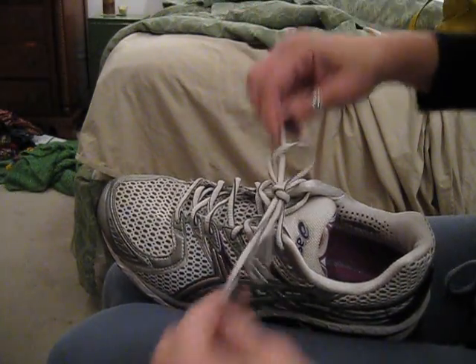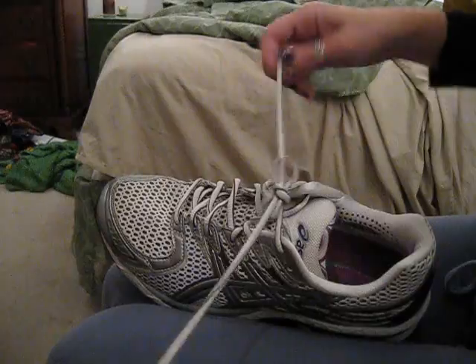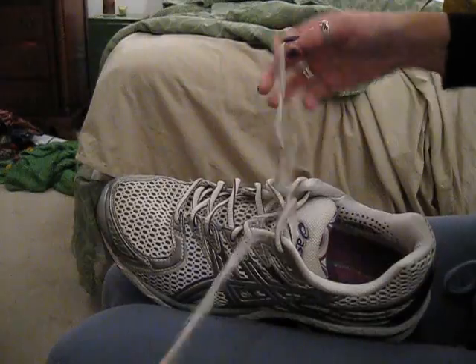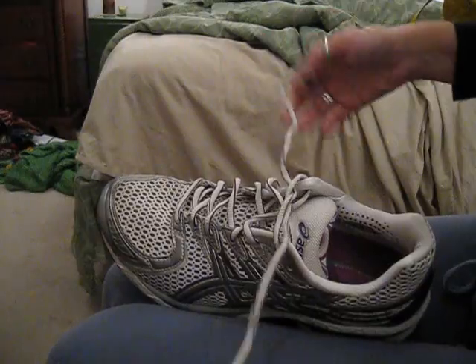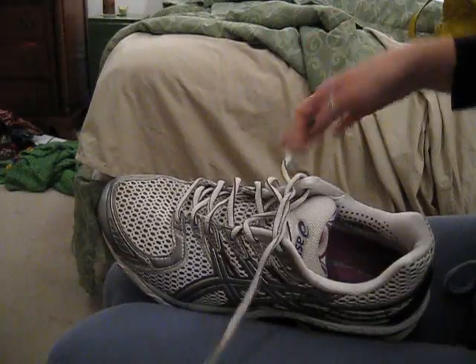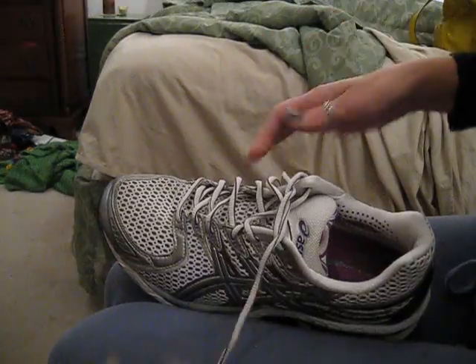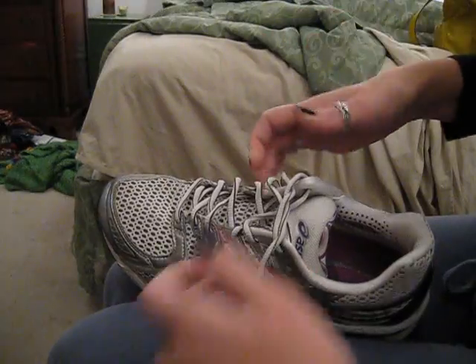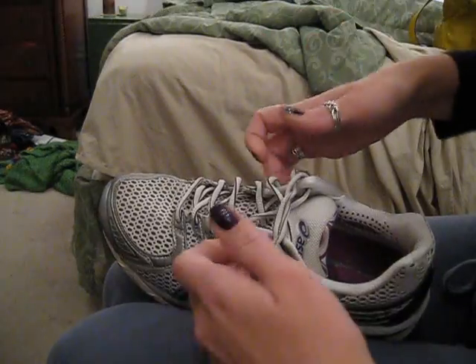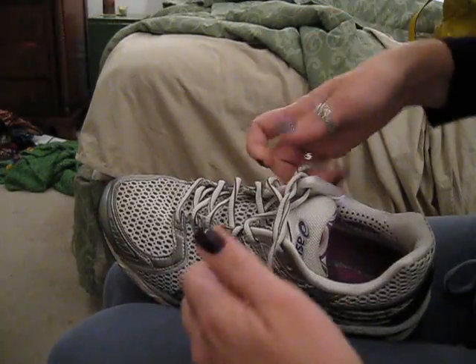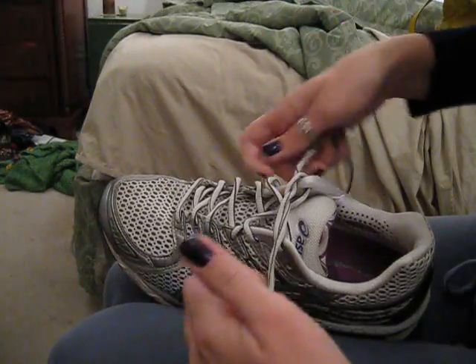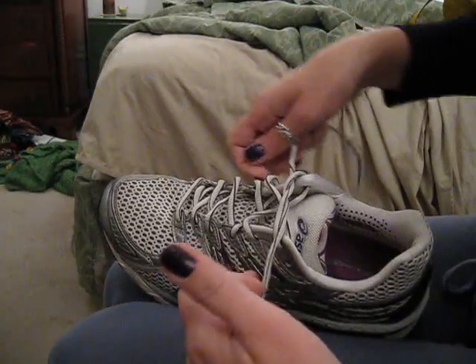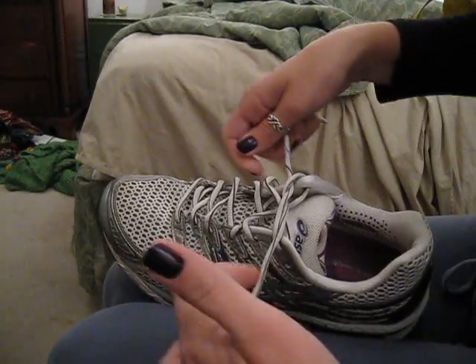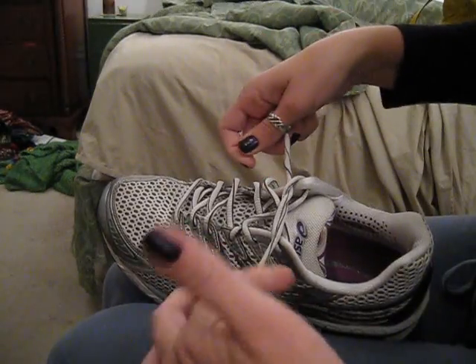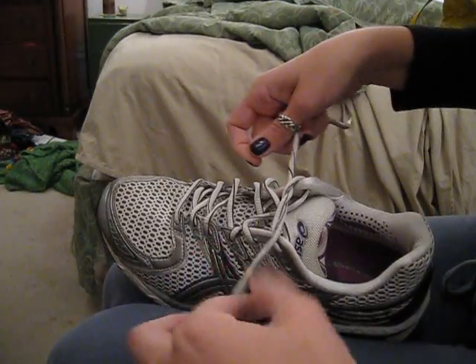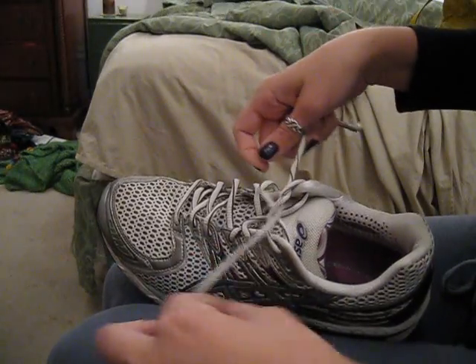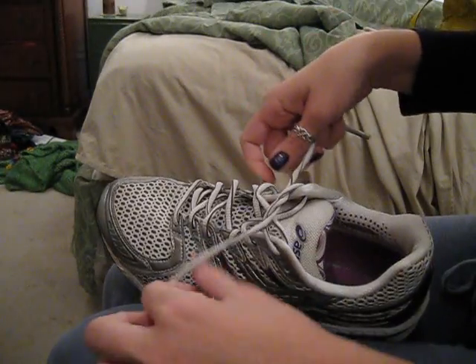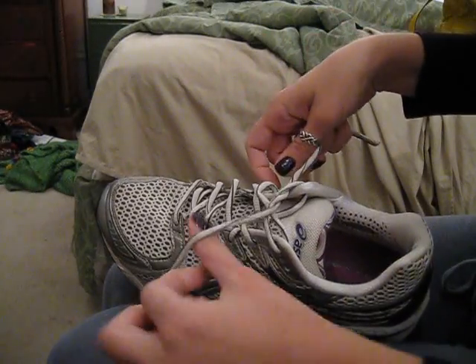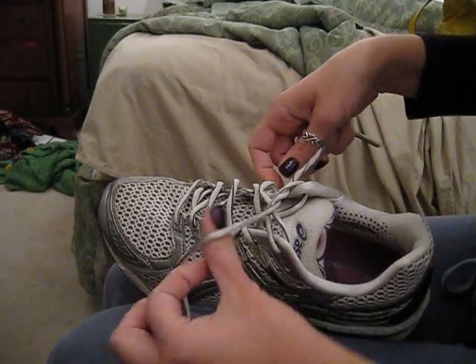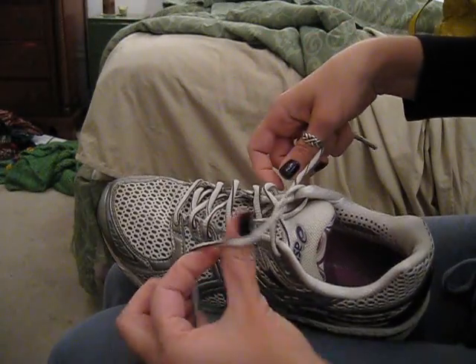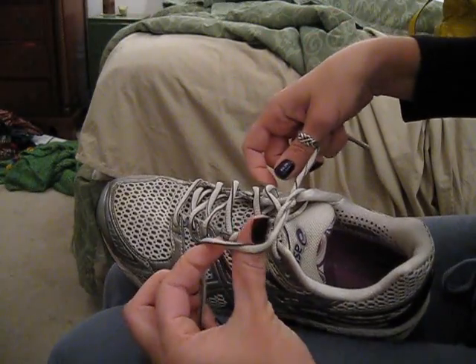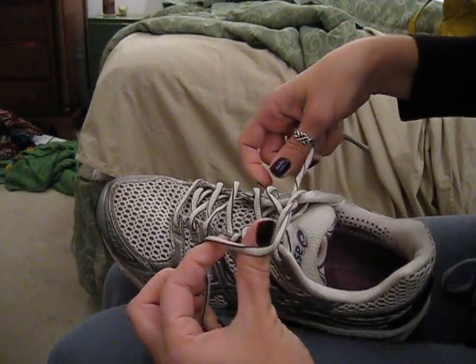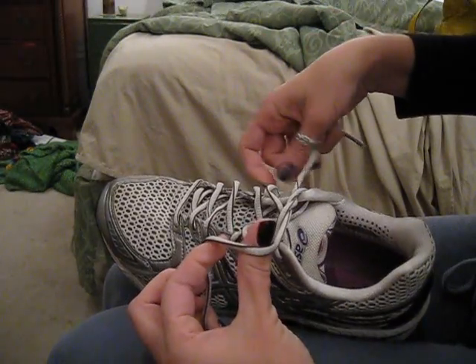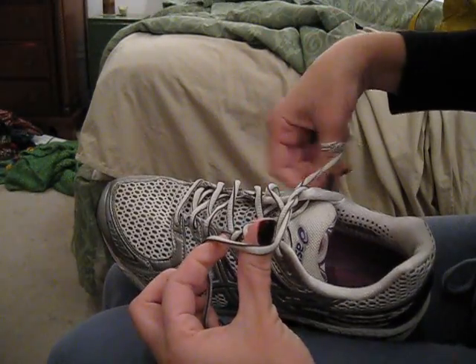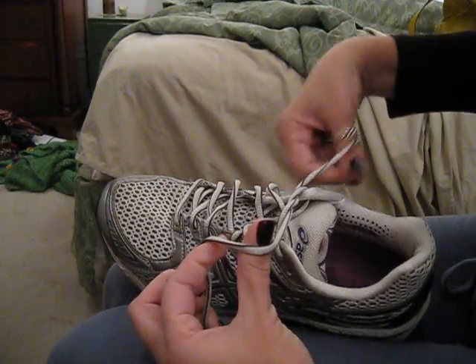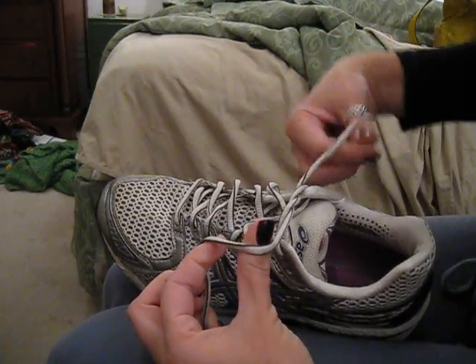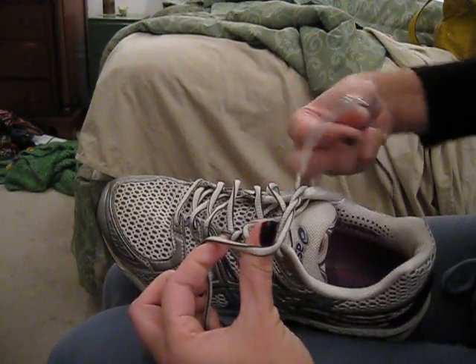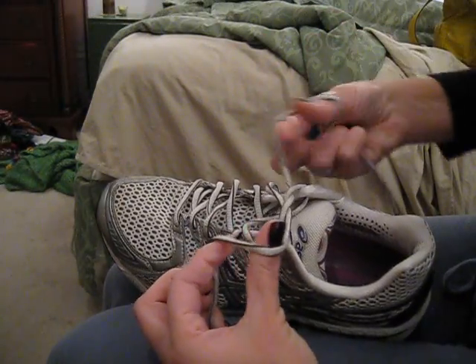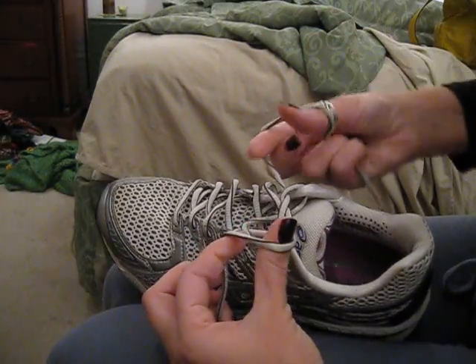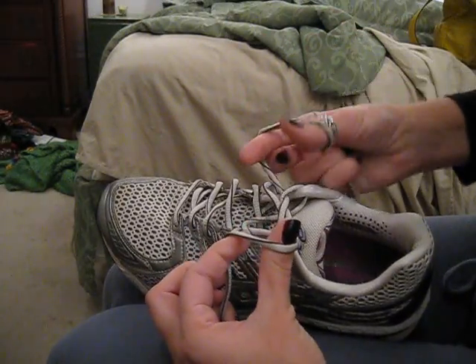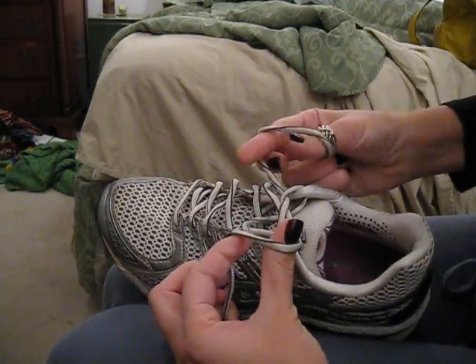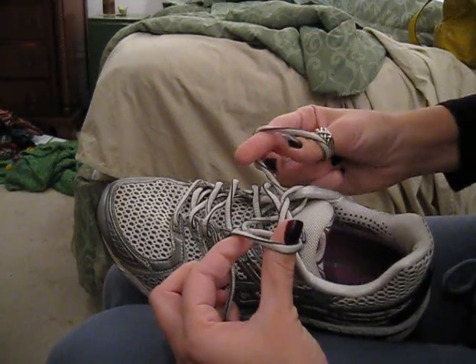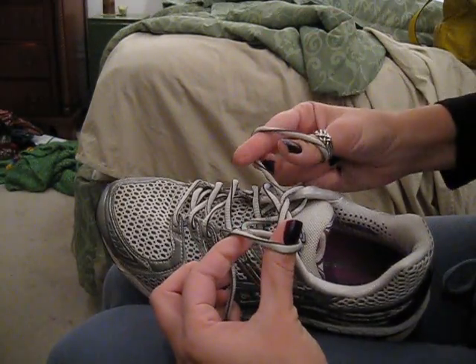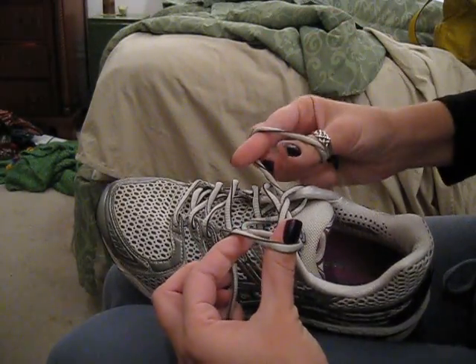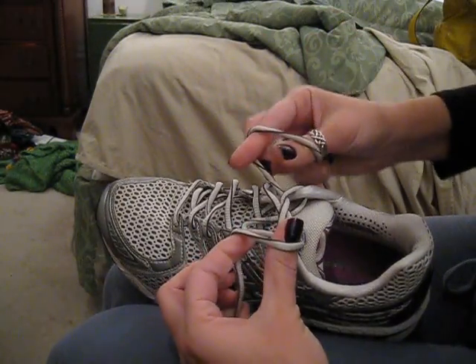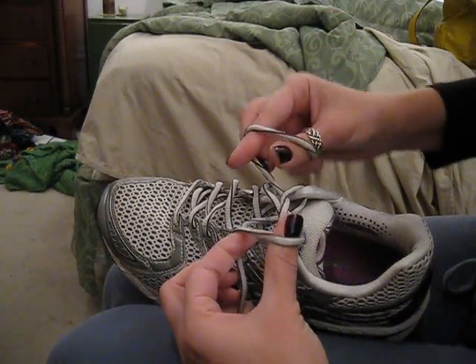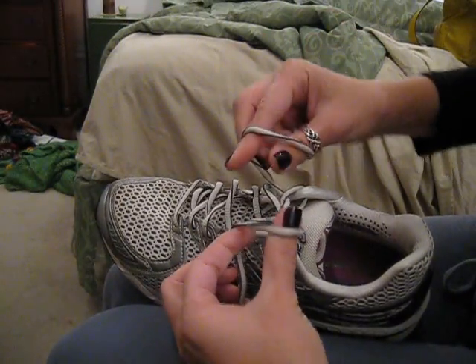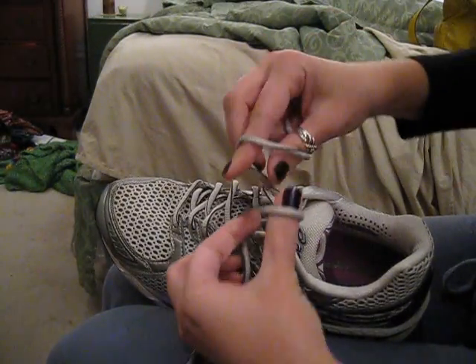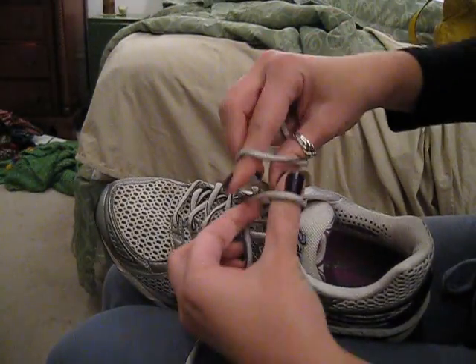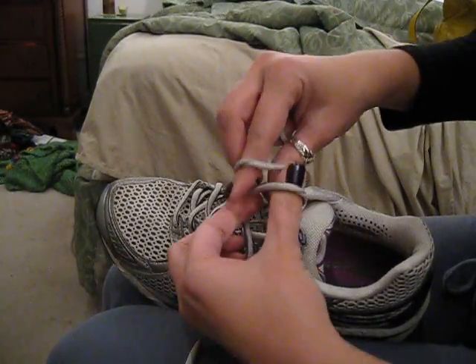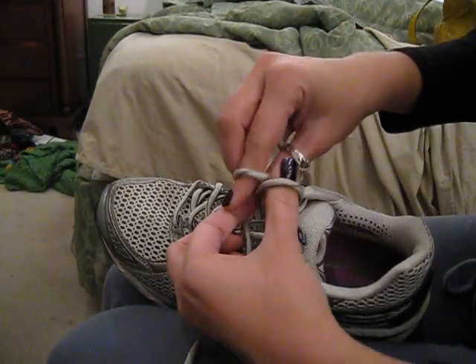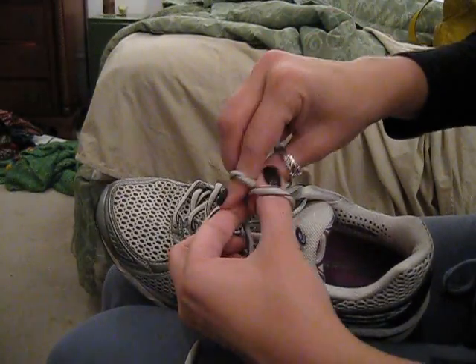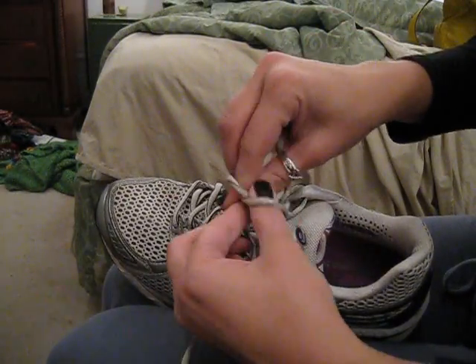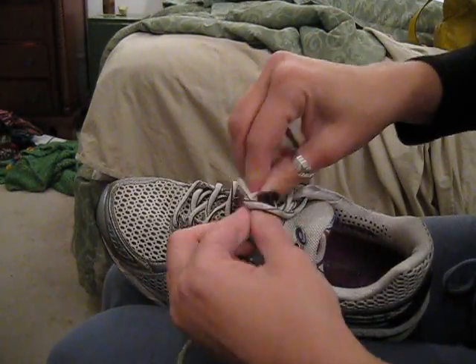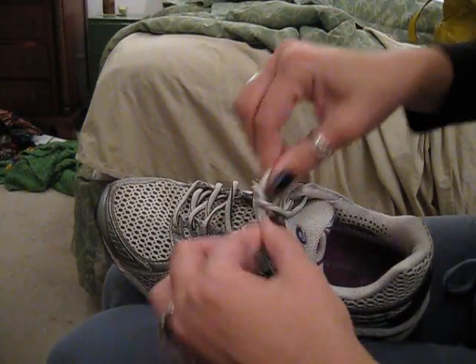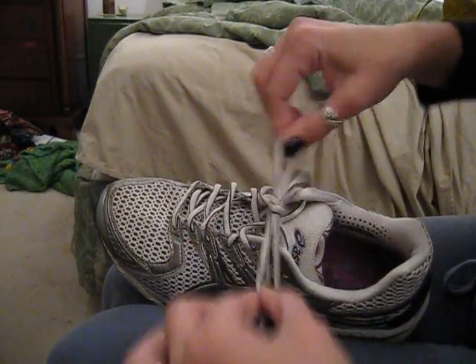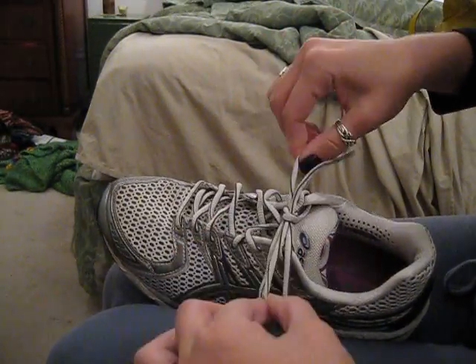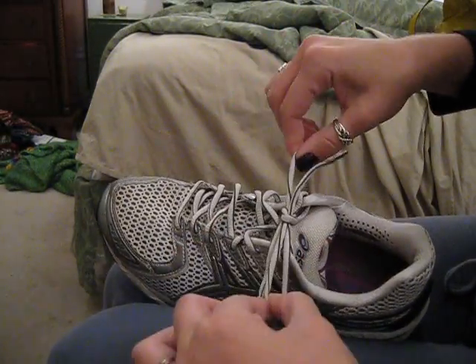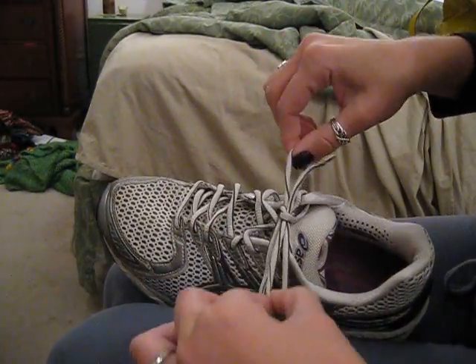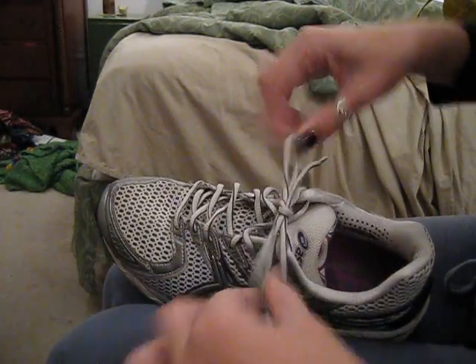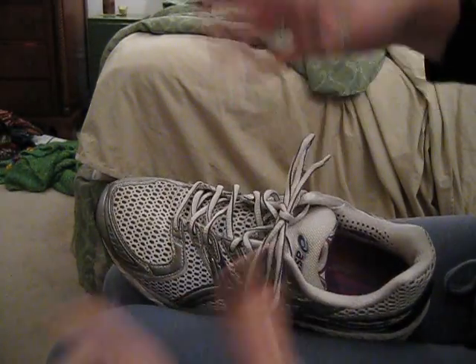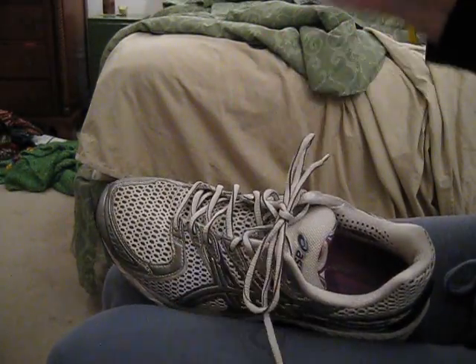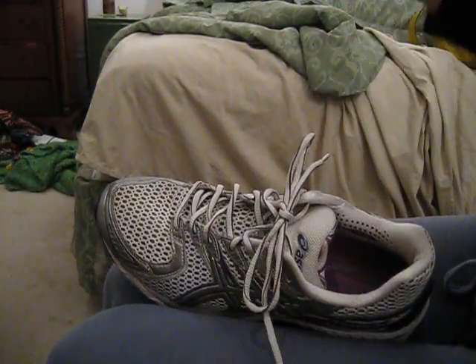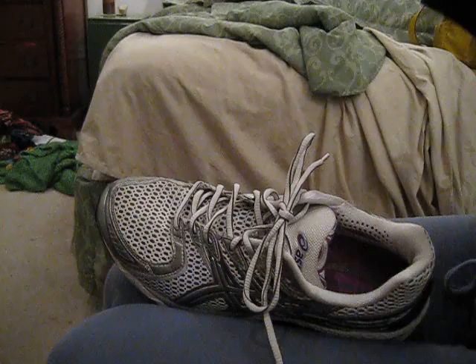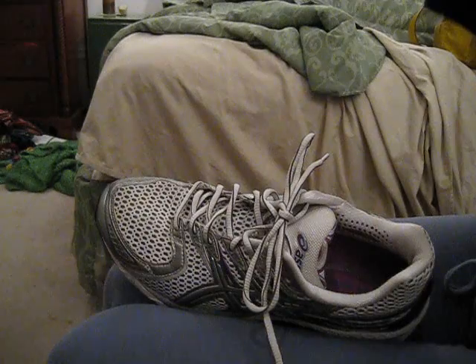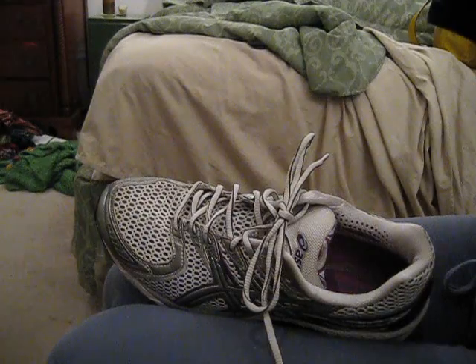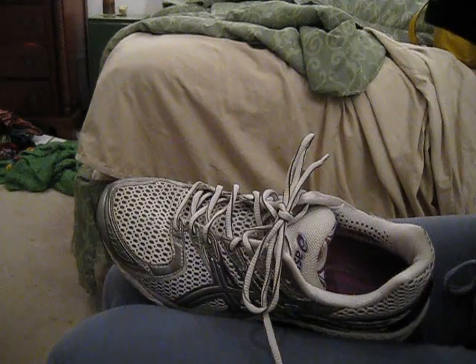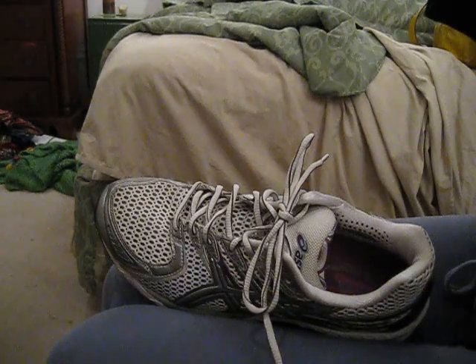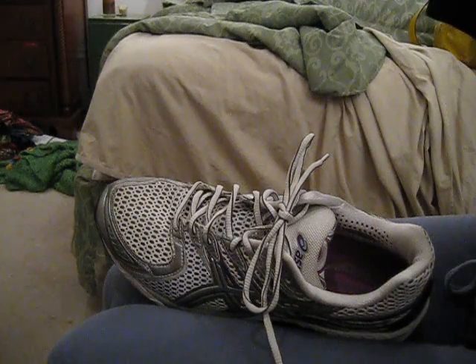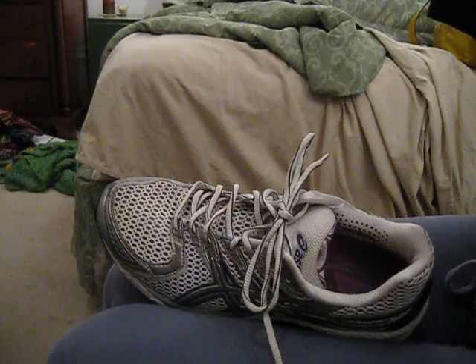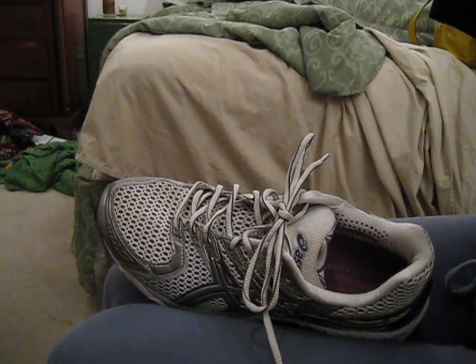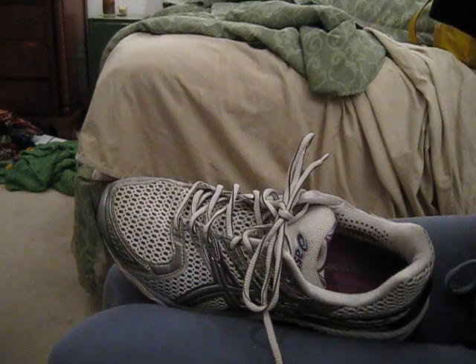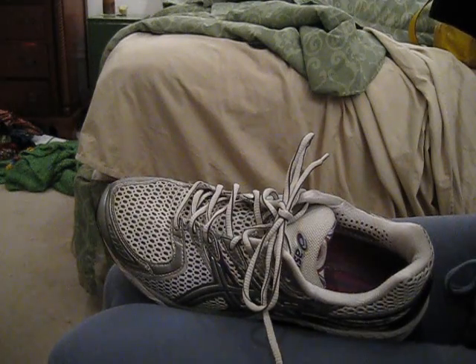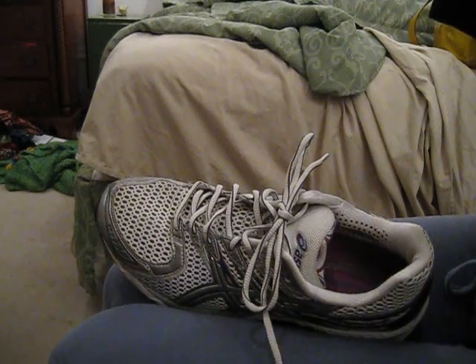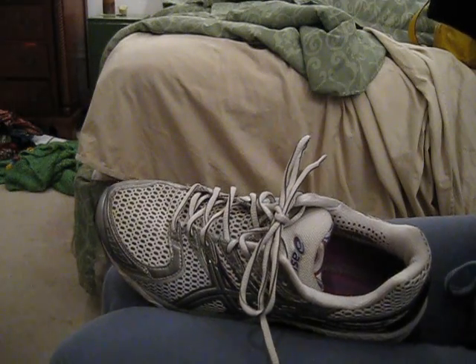One more time: loop-de-loop, loop-de-loop. Grab it, pull it tight. Magical!